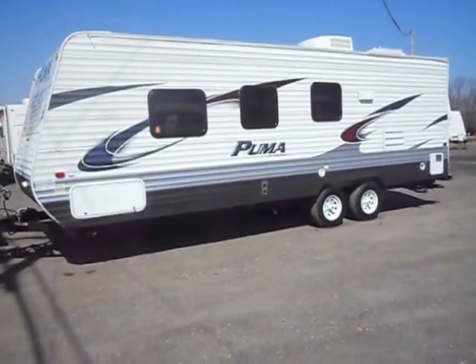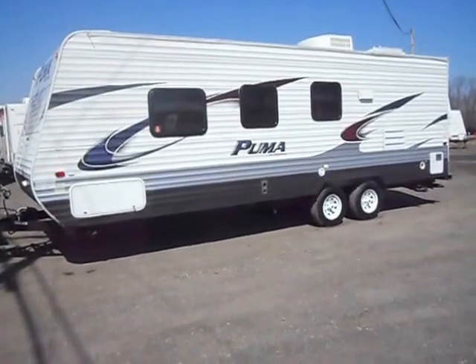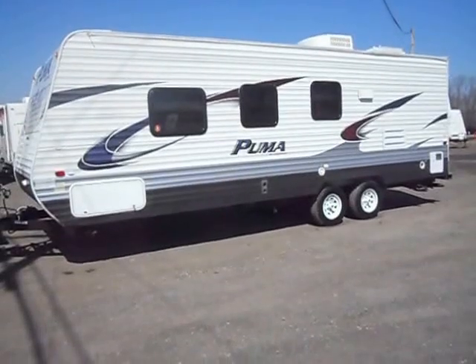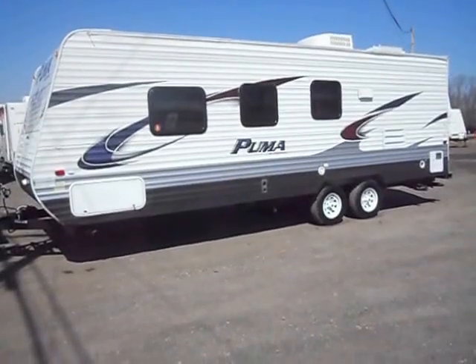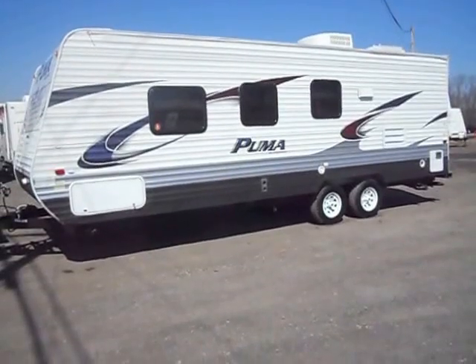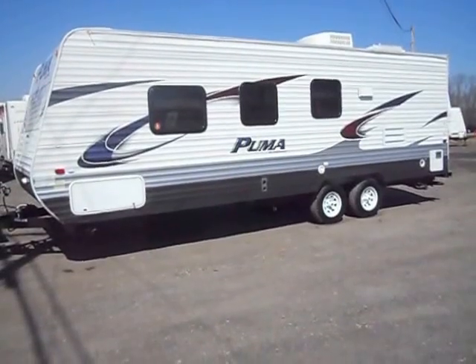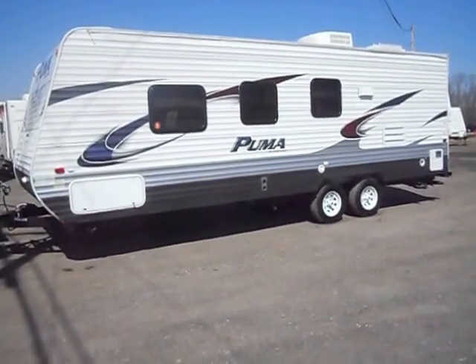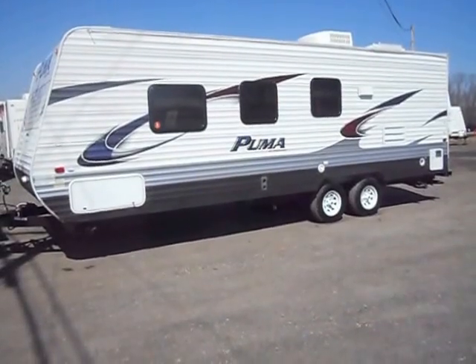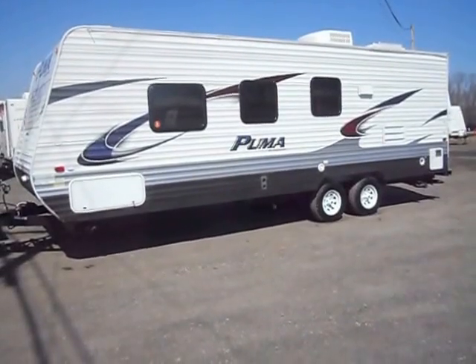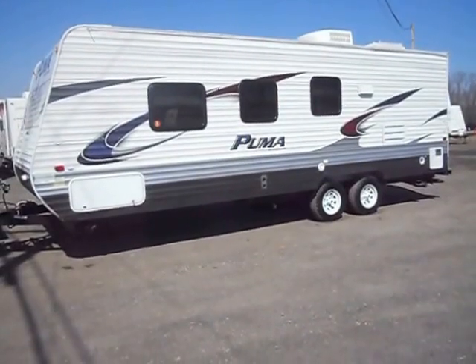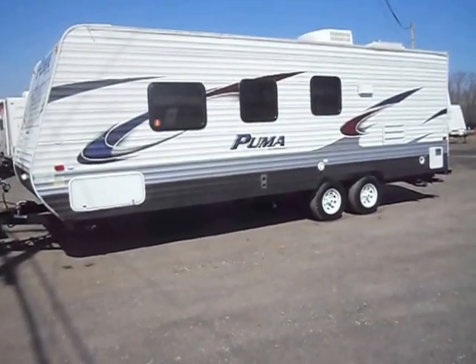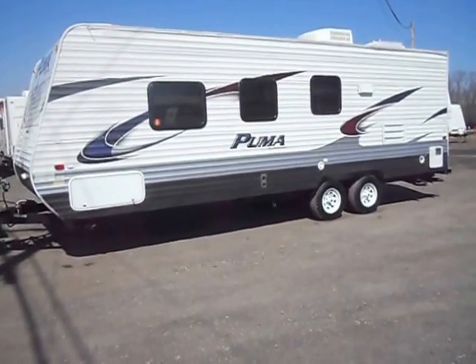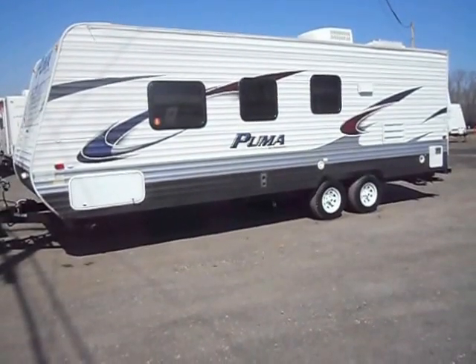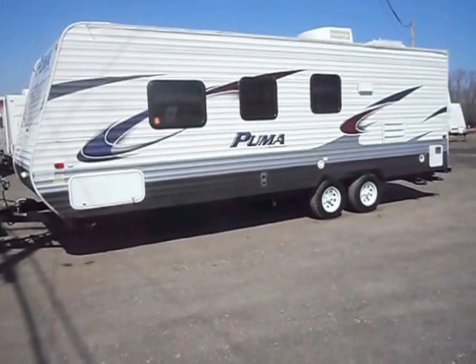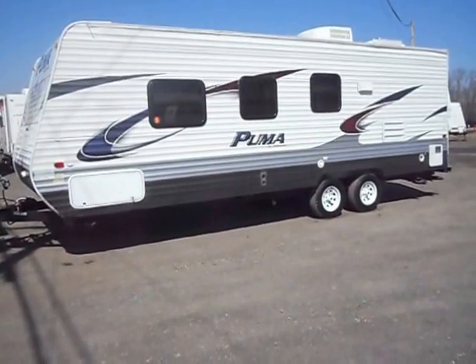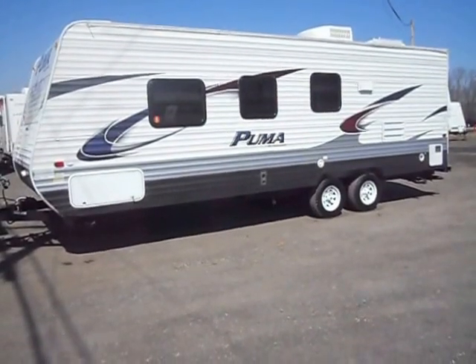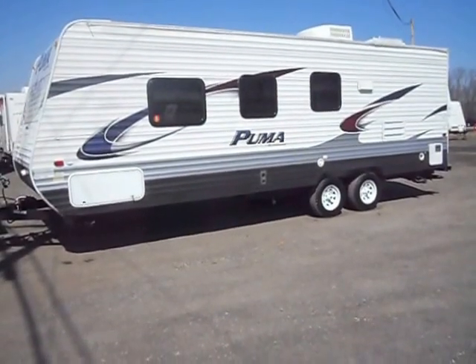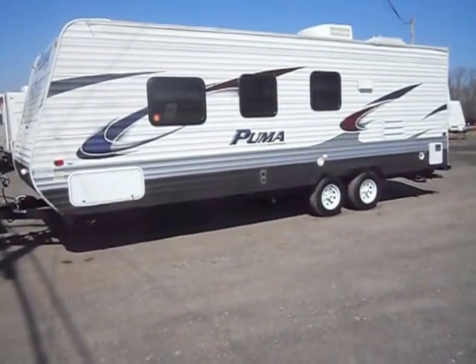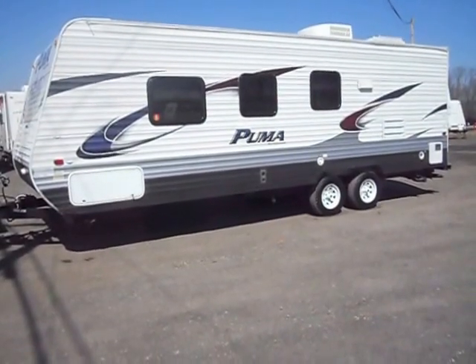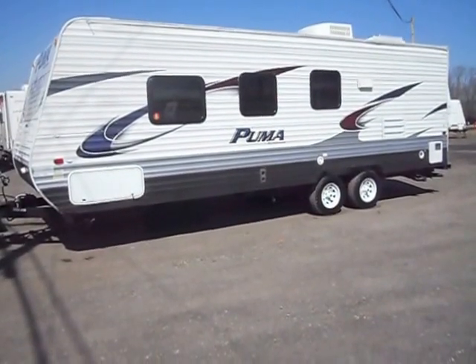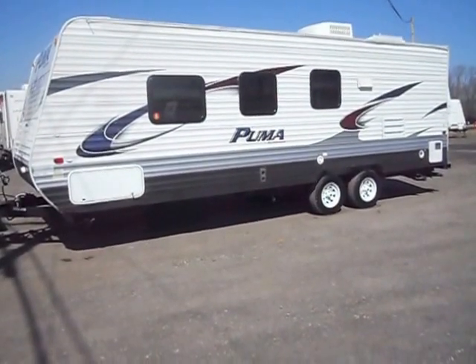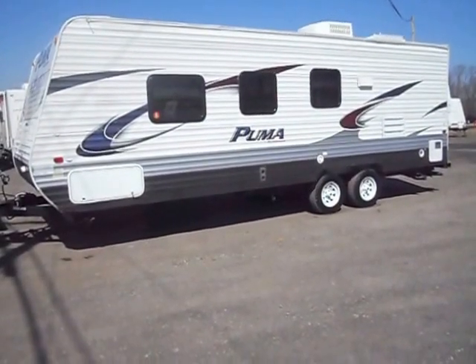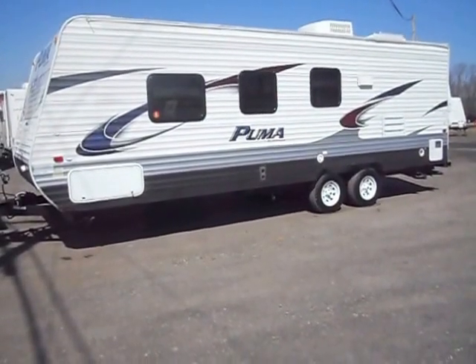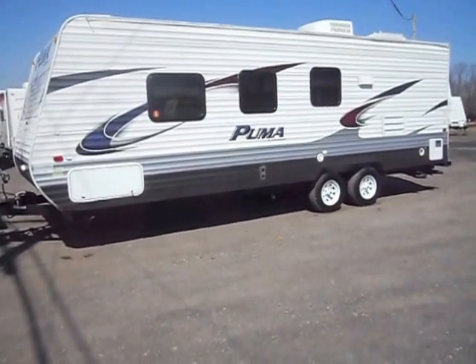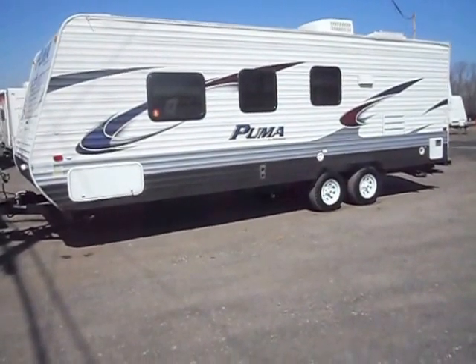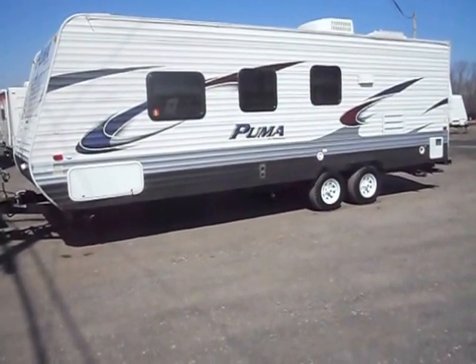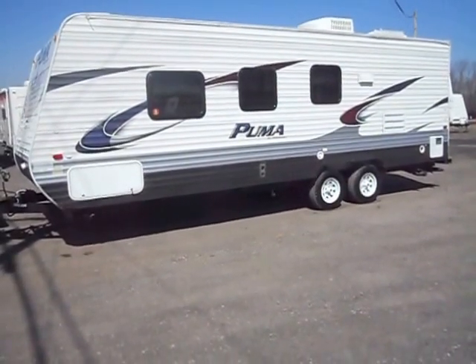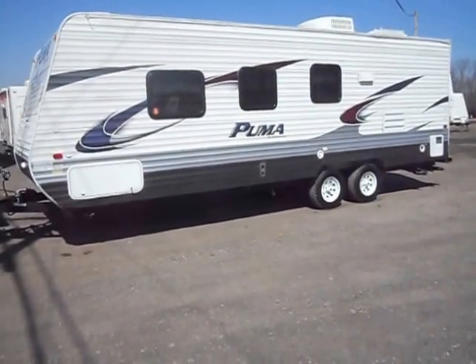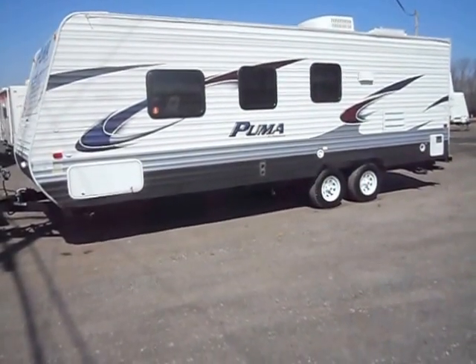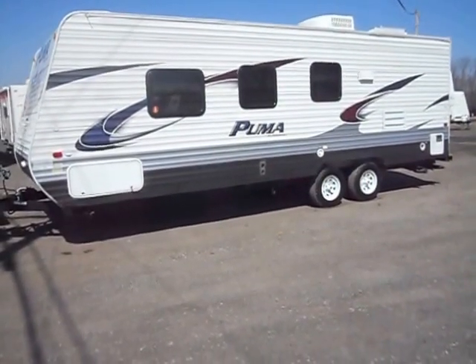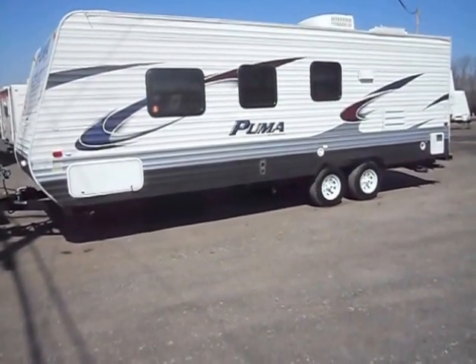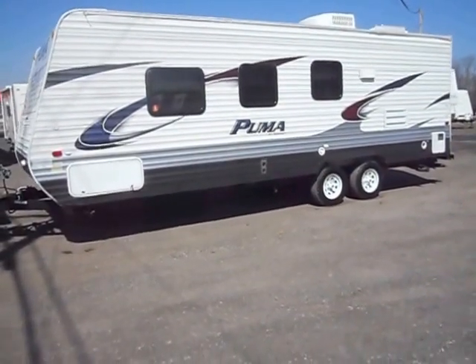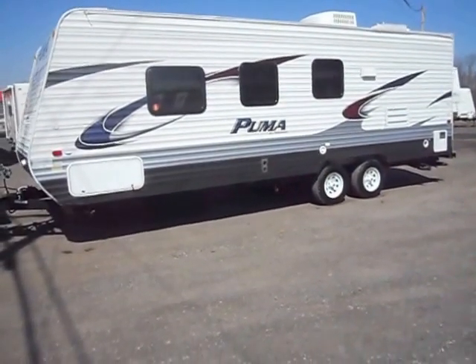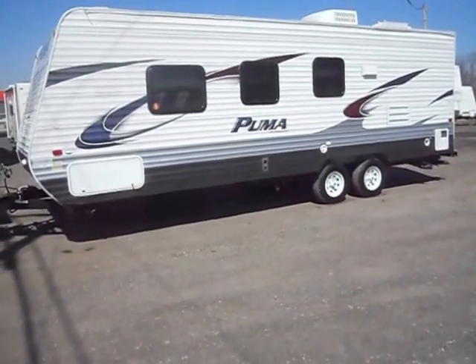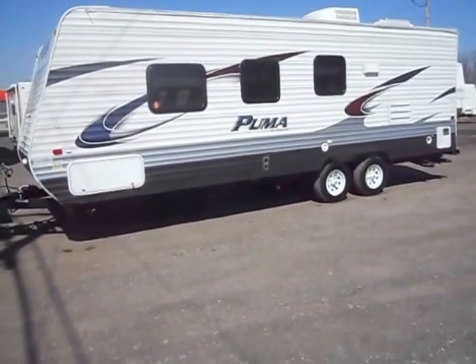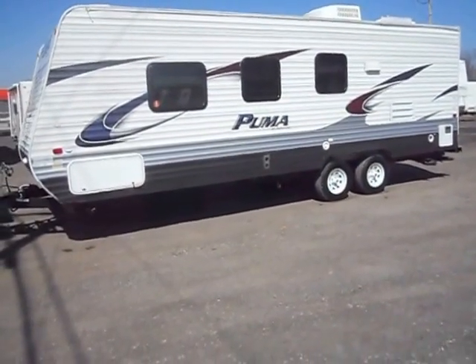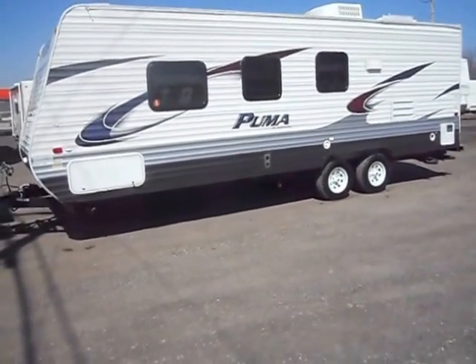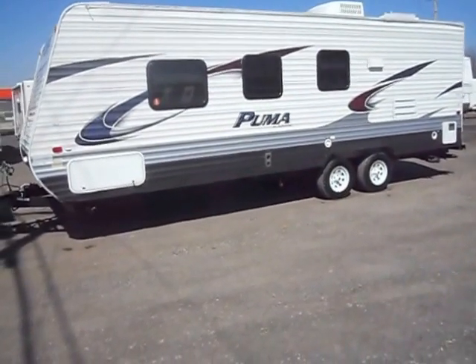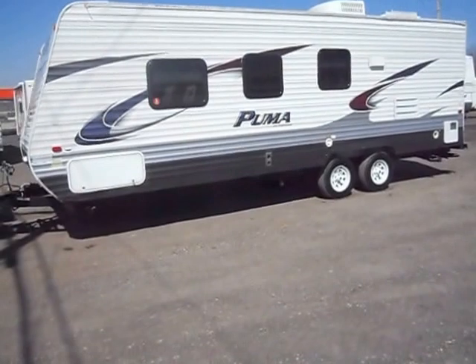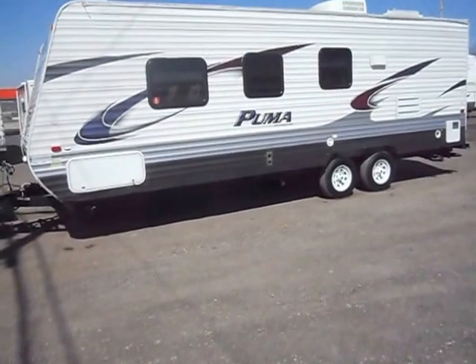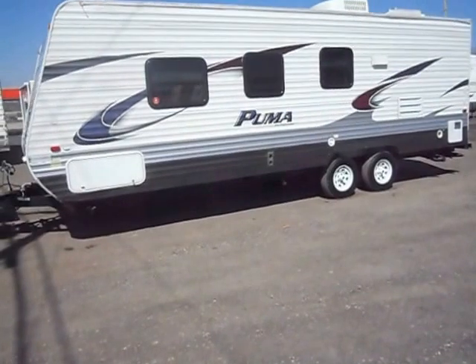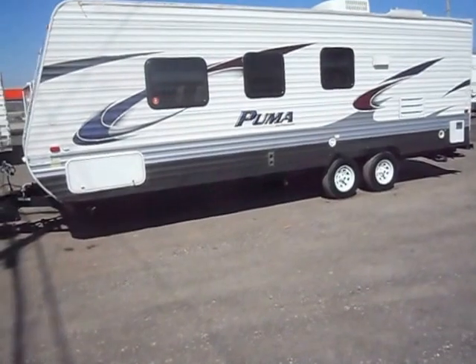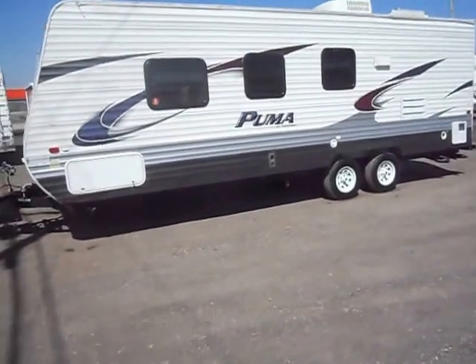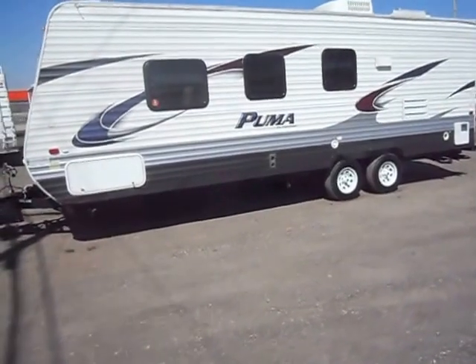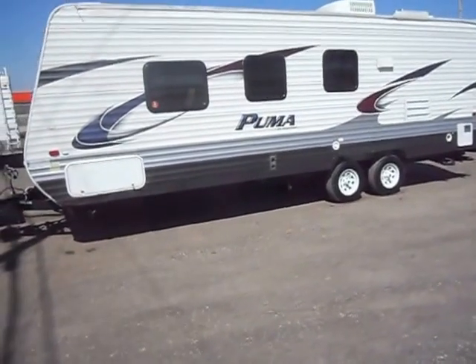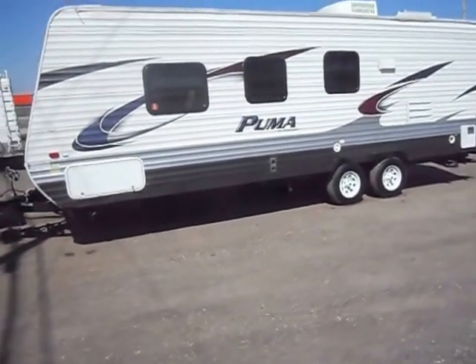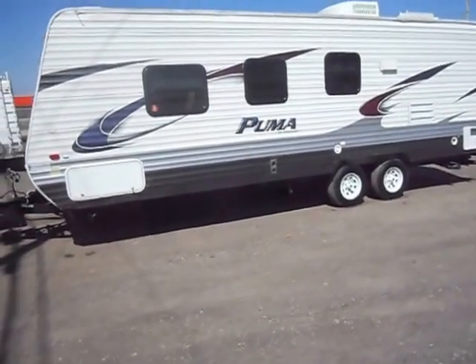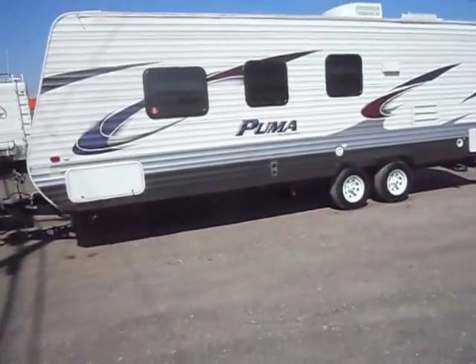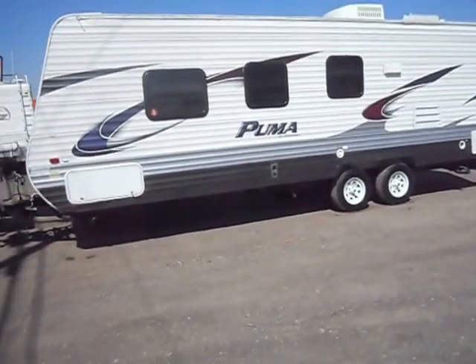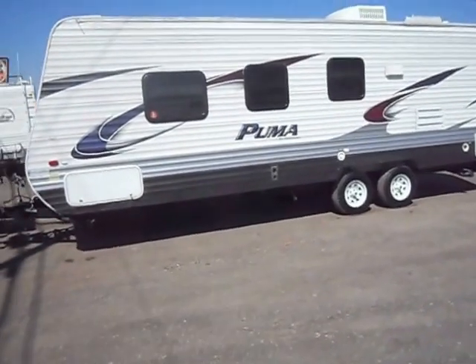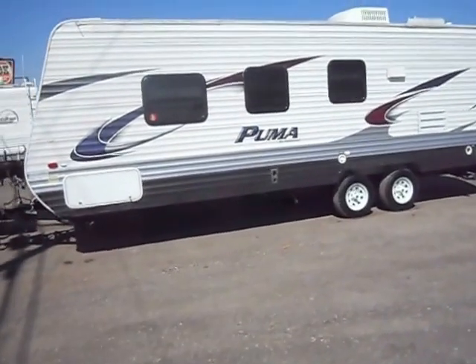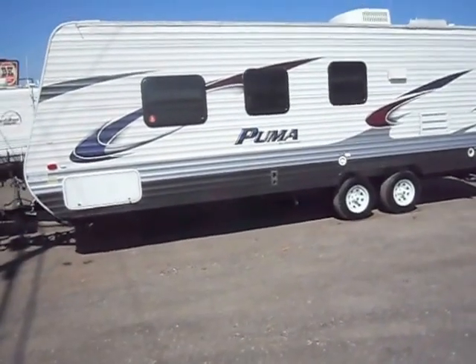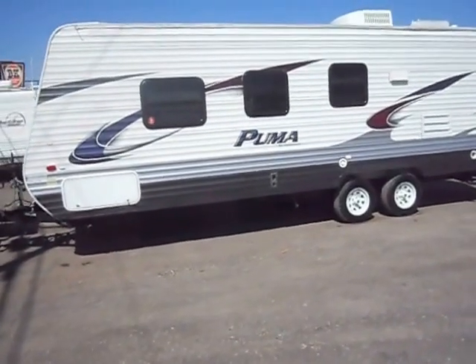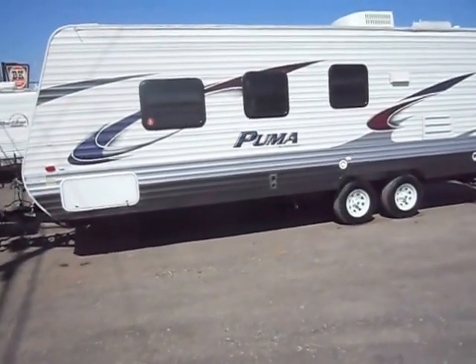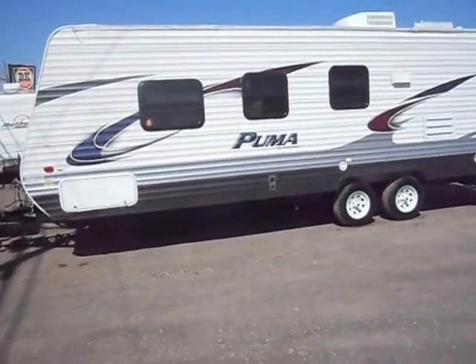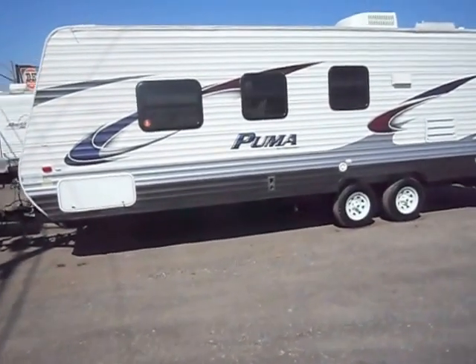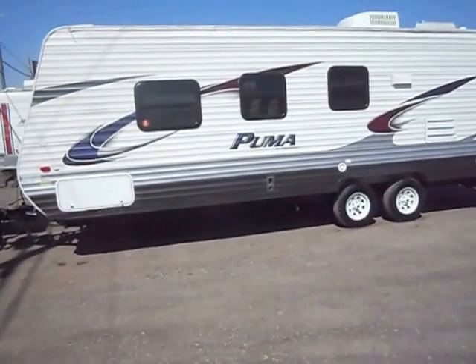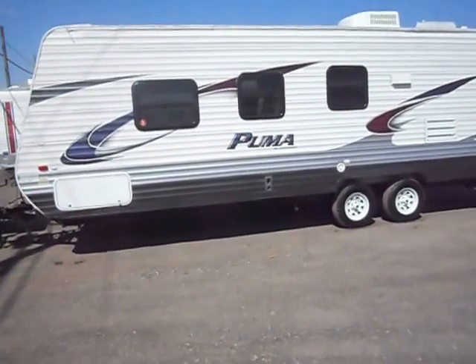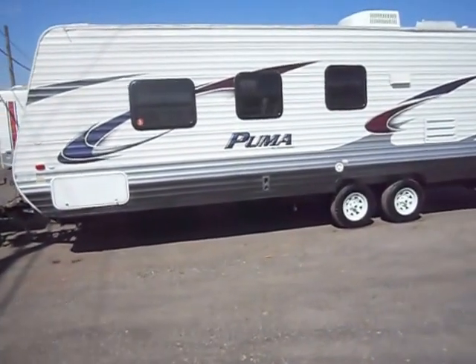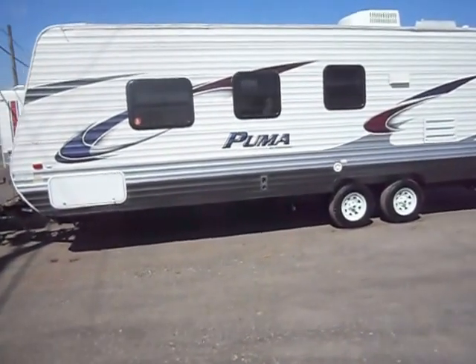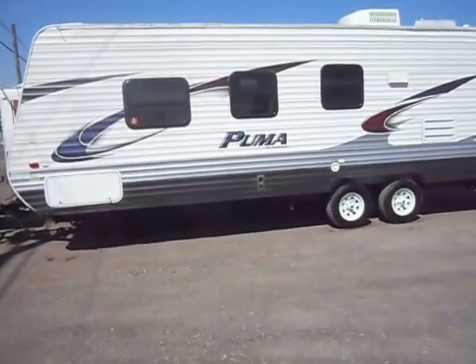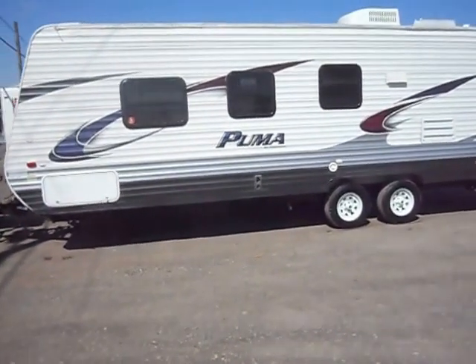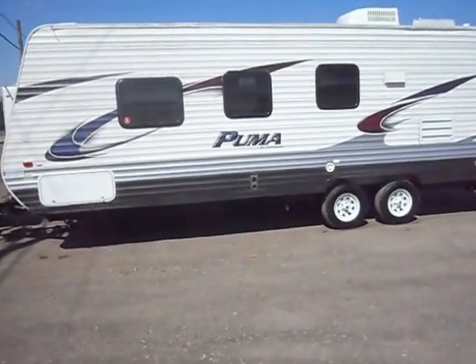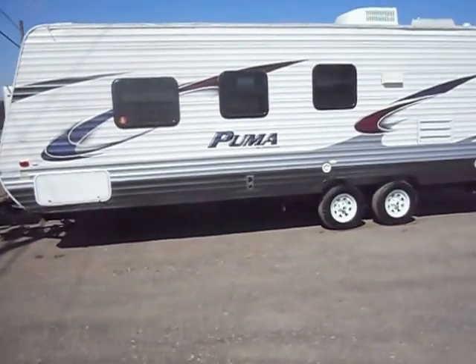Welcome to 4Zs RVs. Today what we have for sale is a 26-foot 2012 Palomino Puma 23 FB.